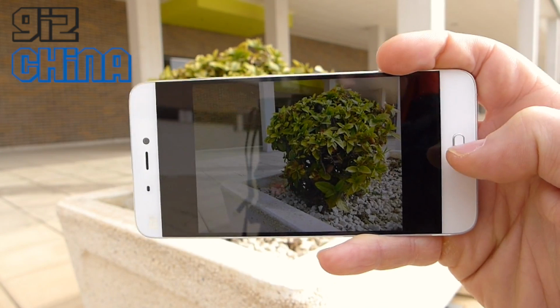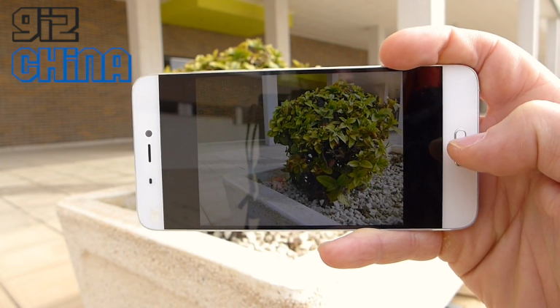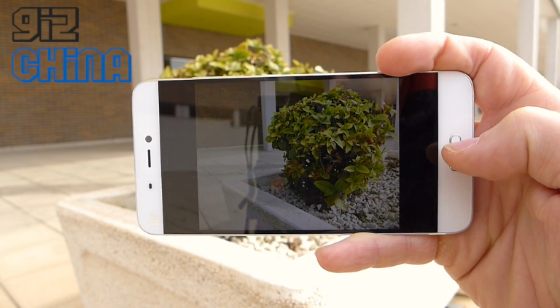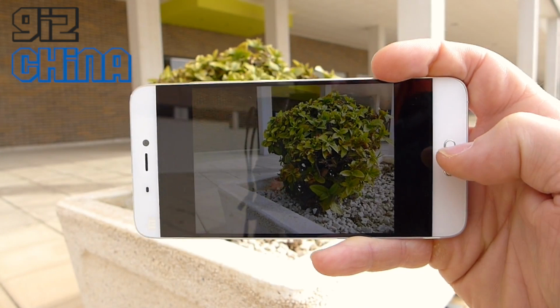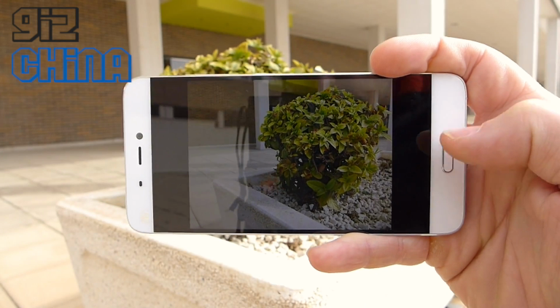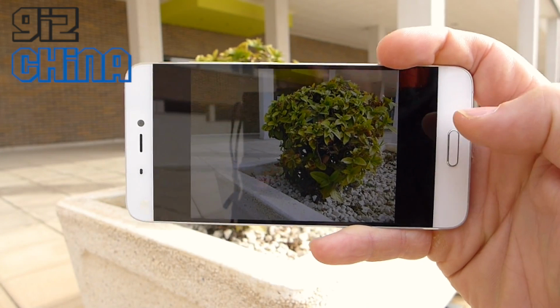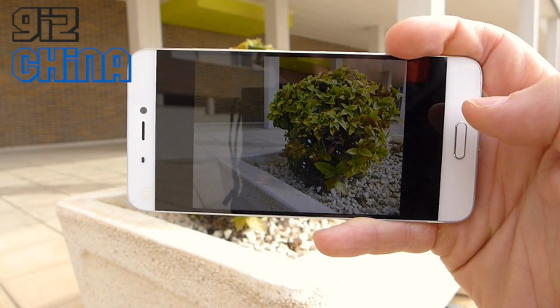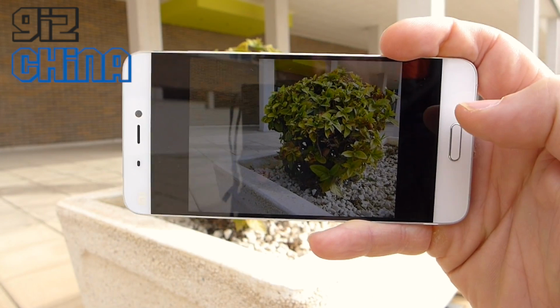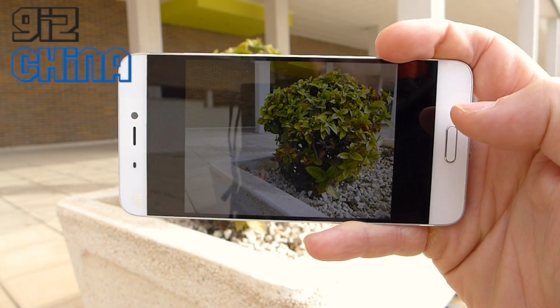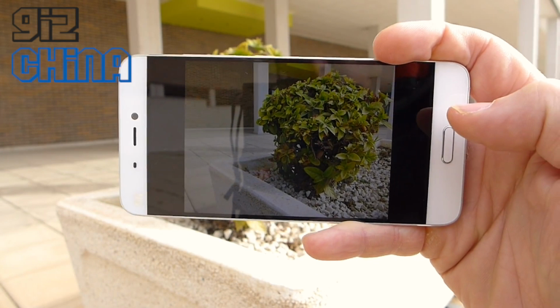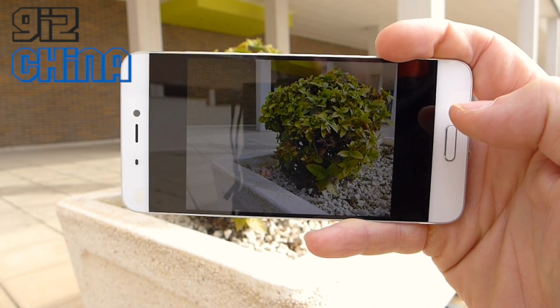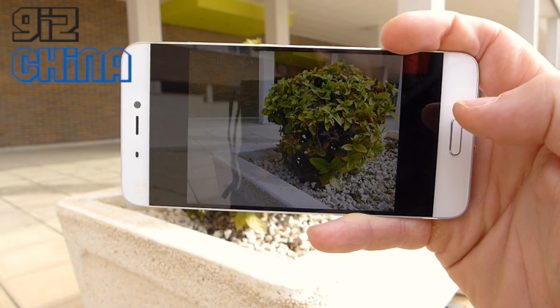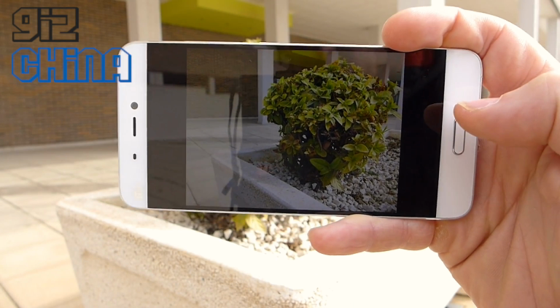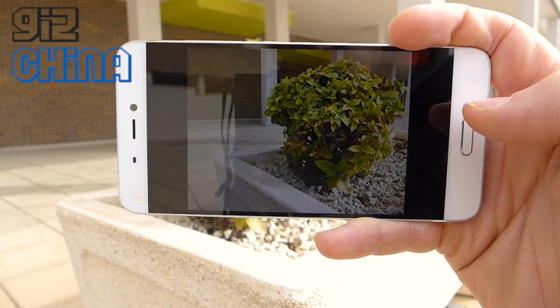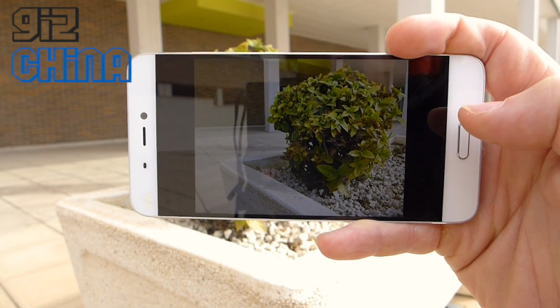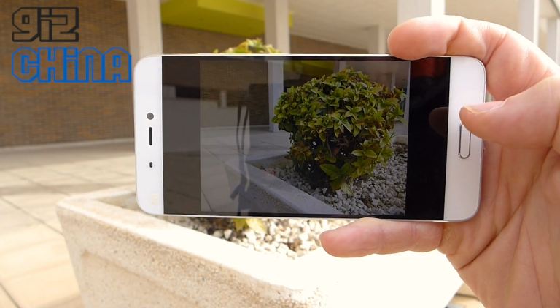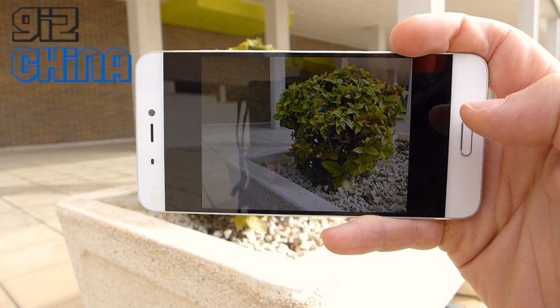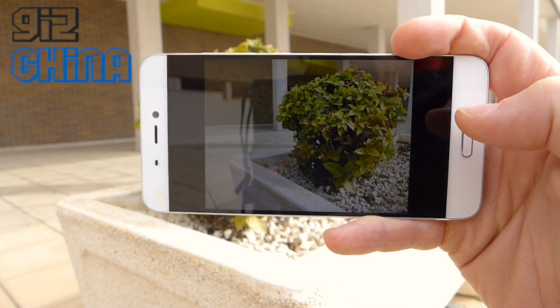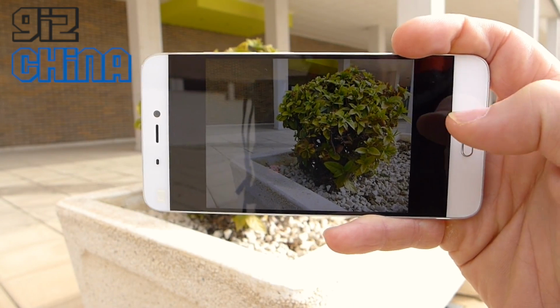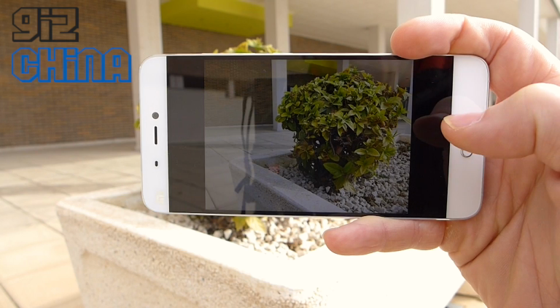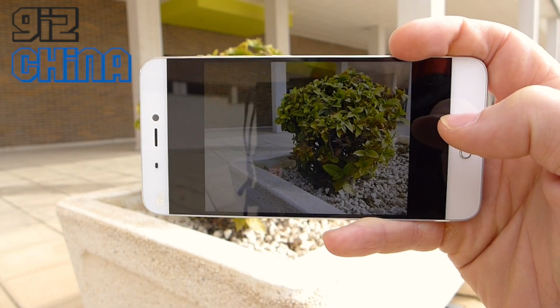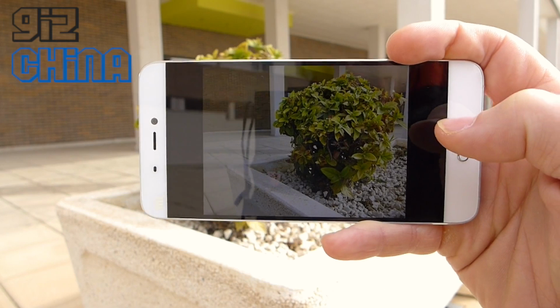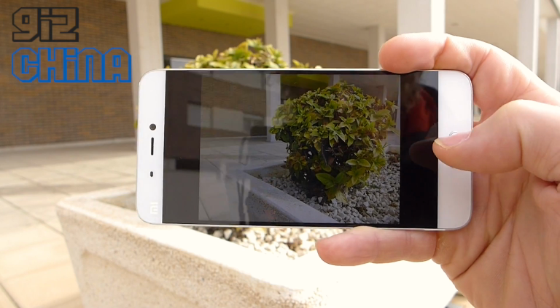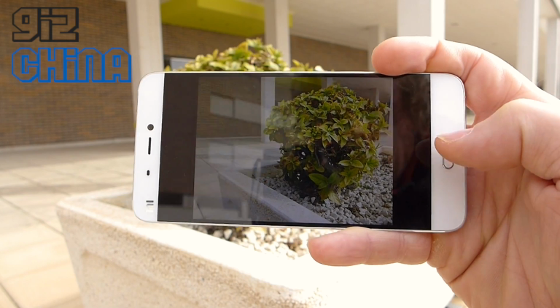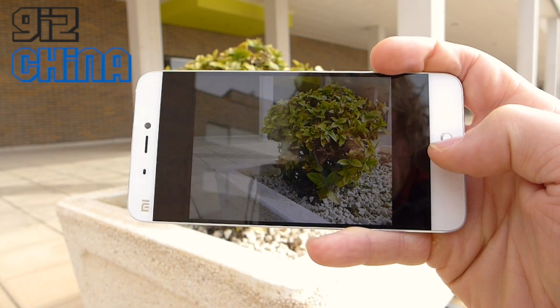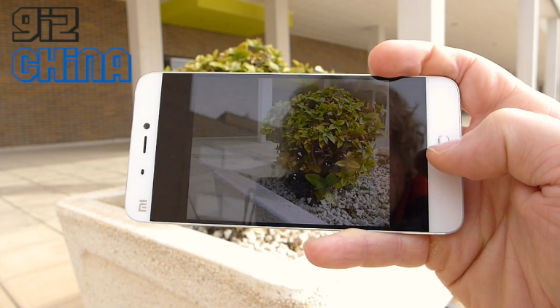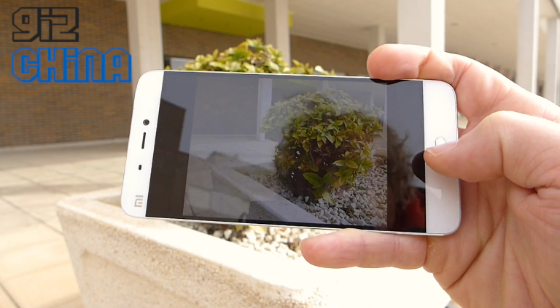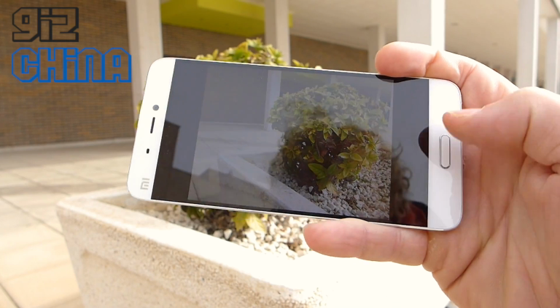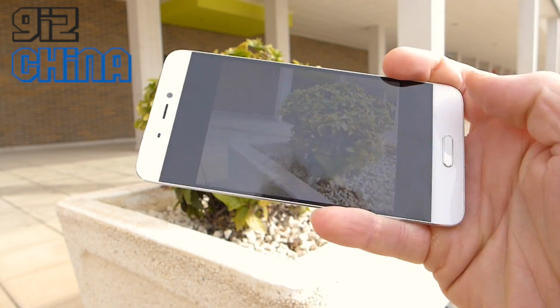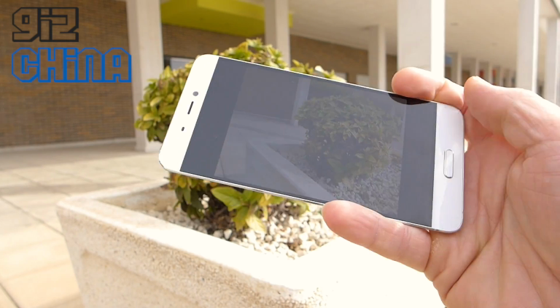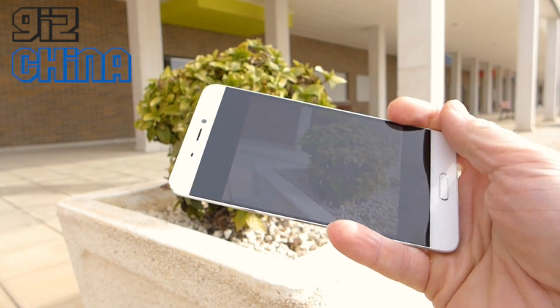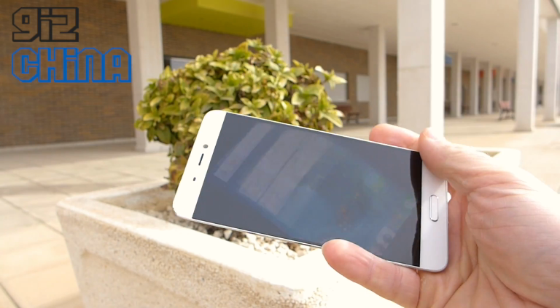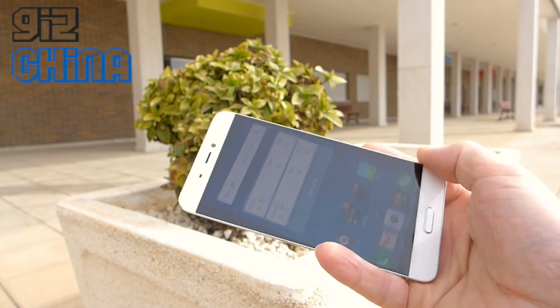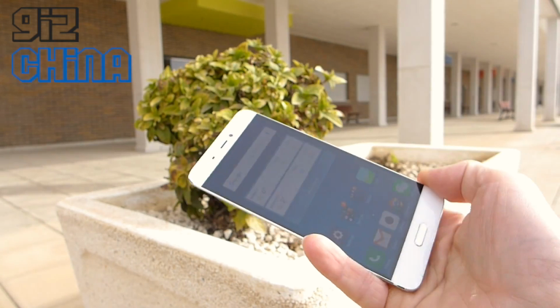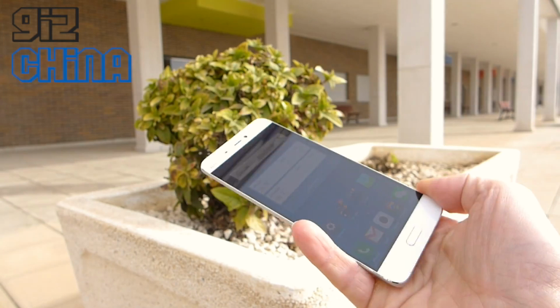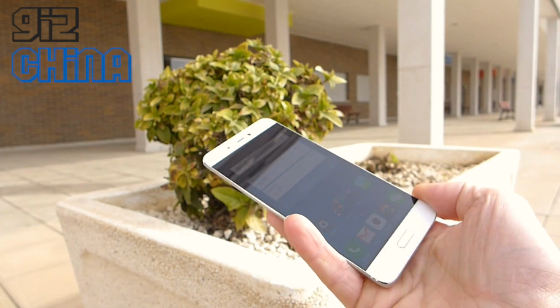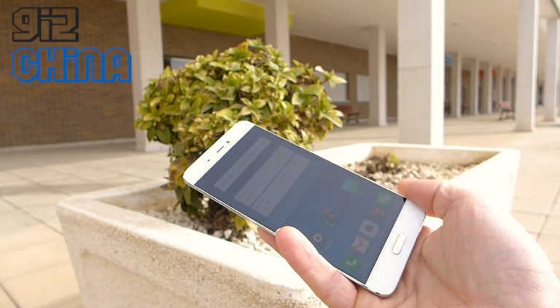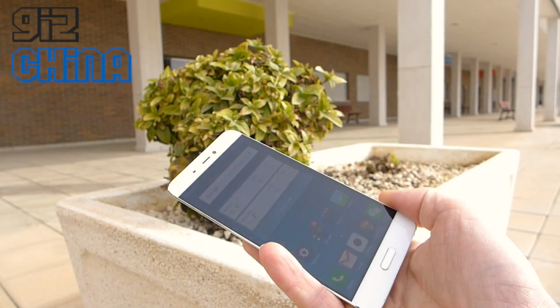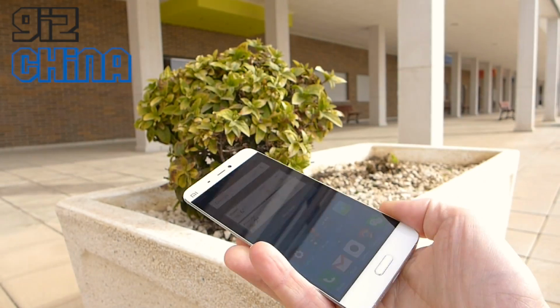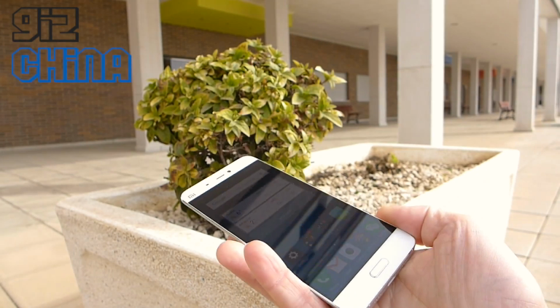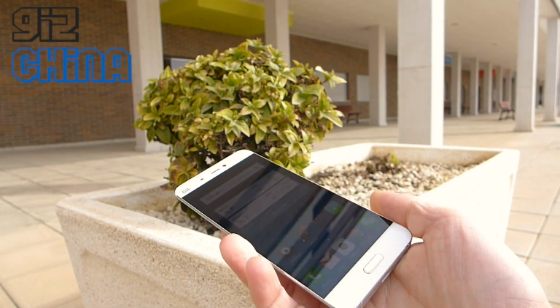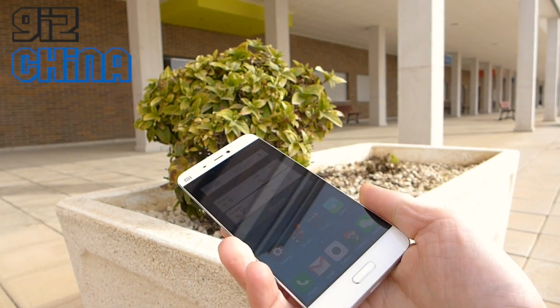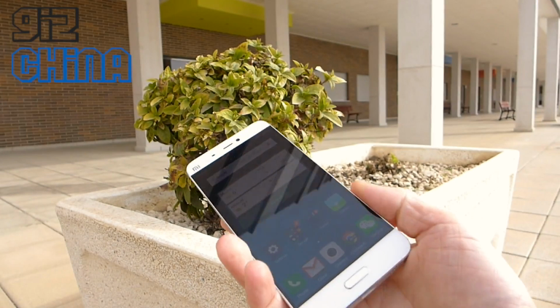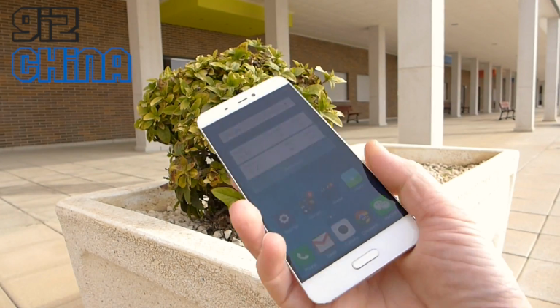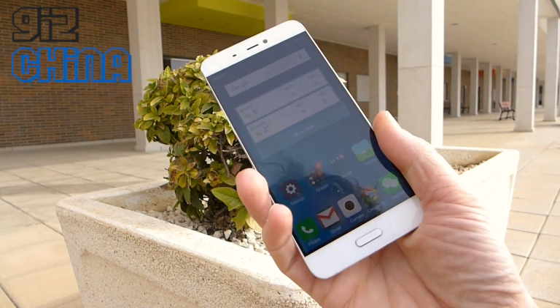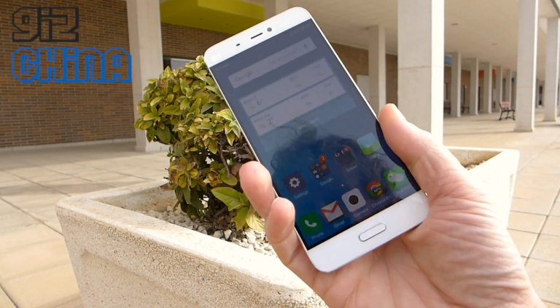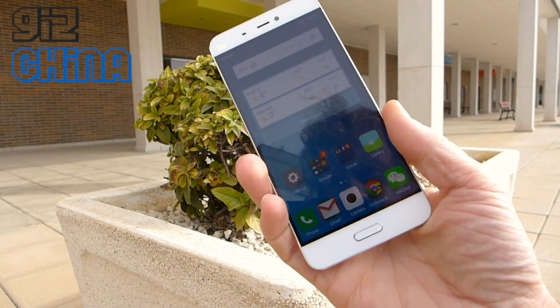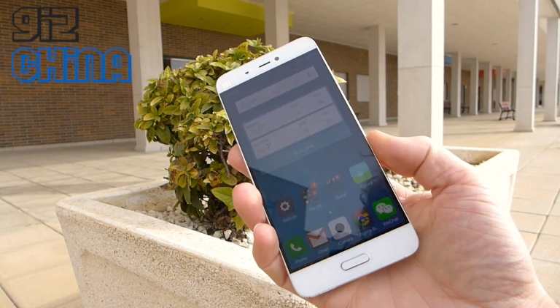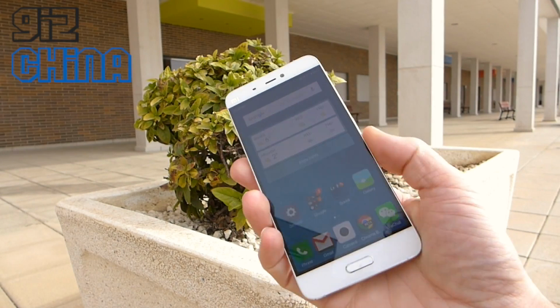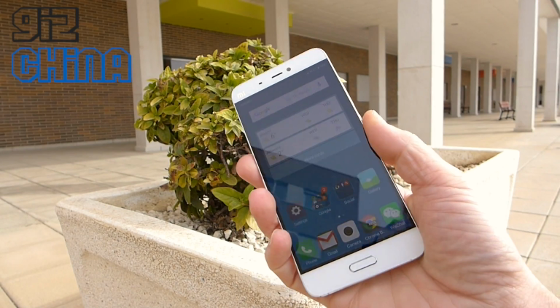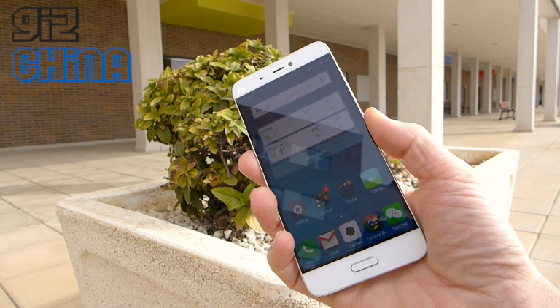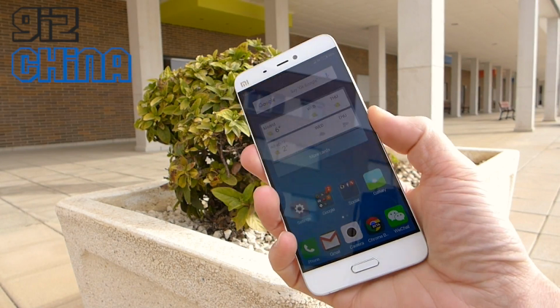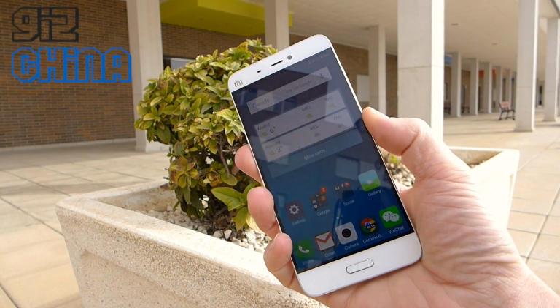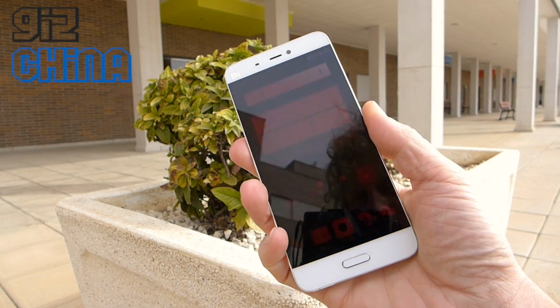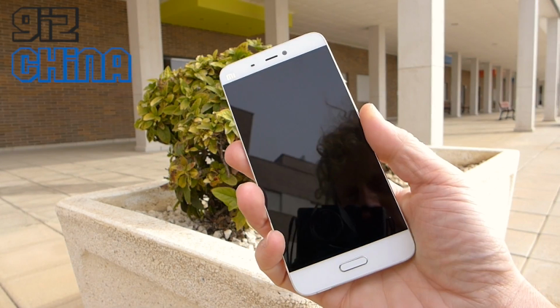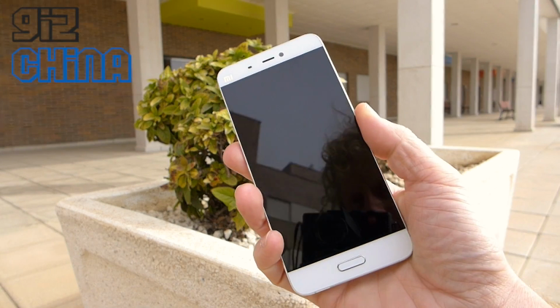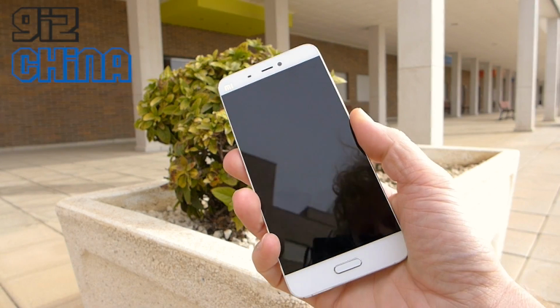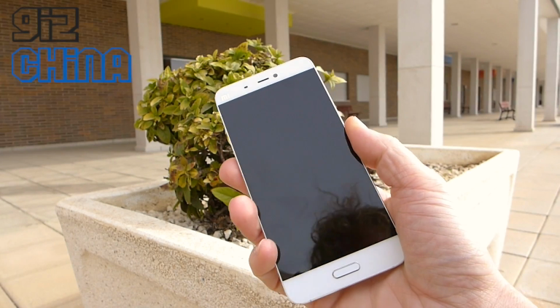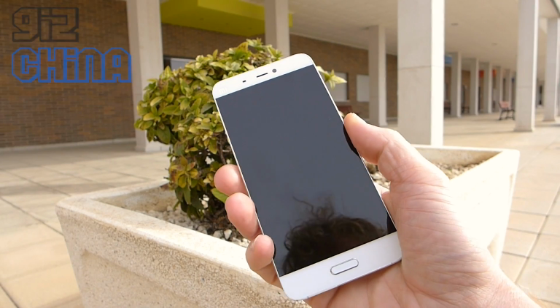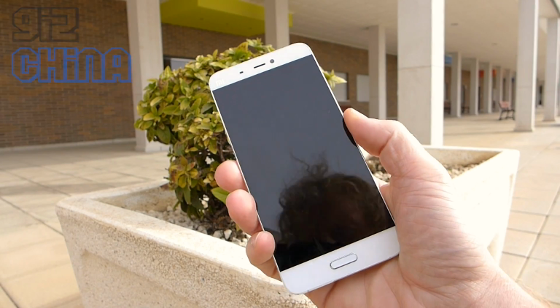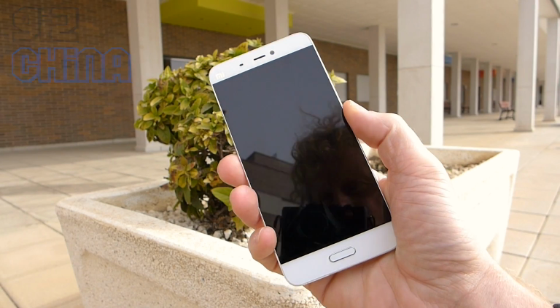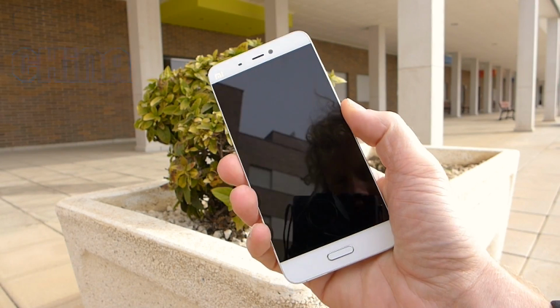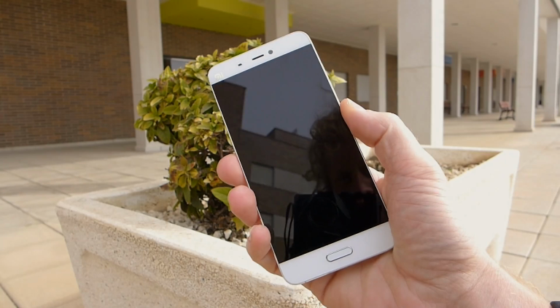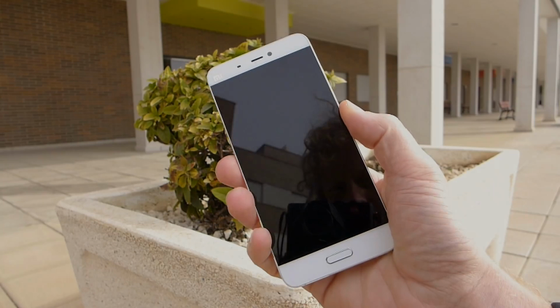So that's it — just a quick Xiaomi Mi5 camera test to show you how fast this camera is. Hope you found that interesting.